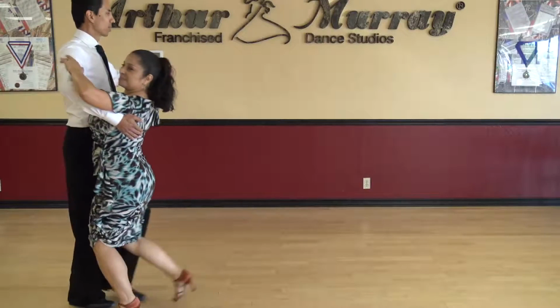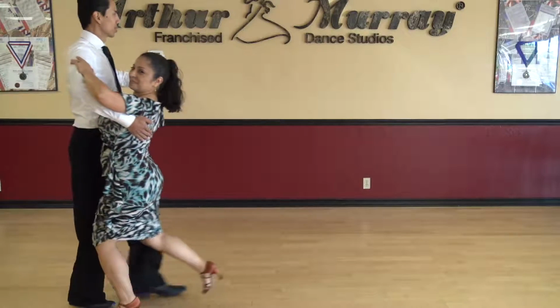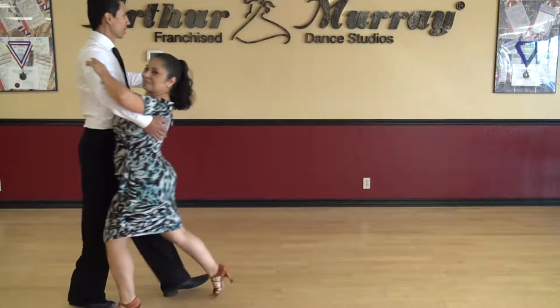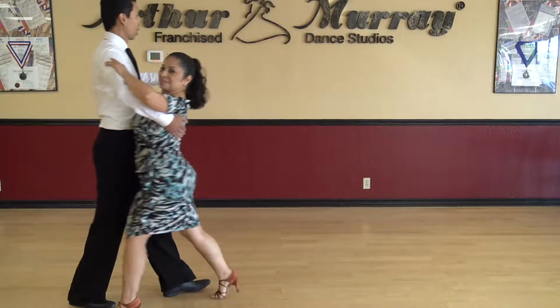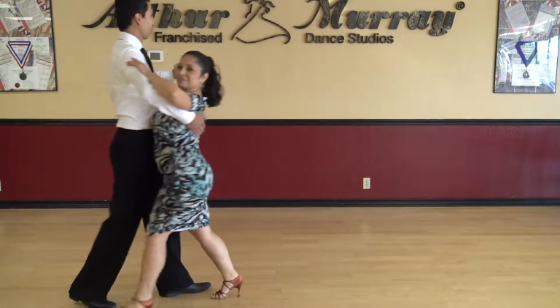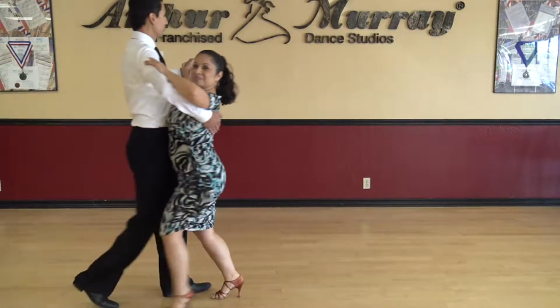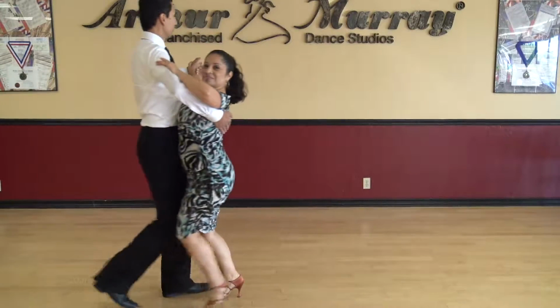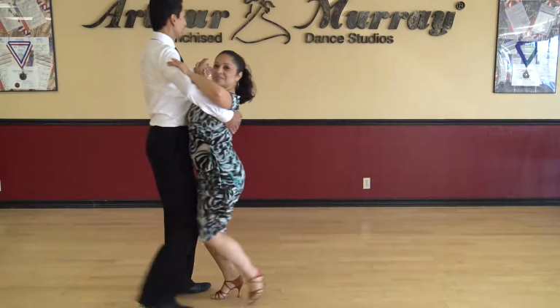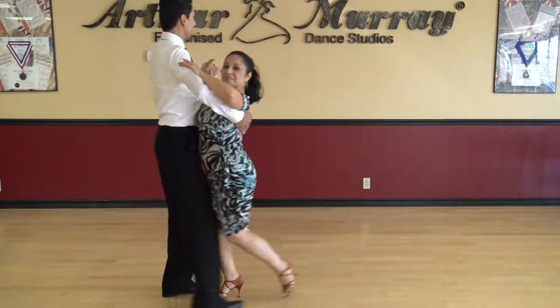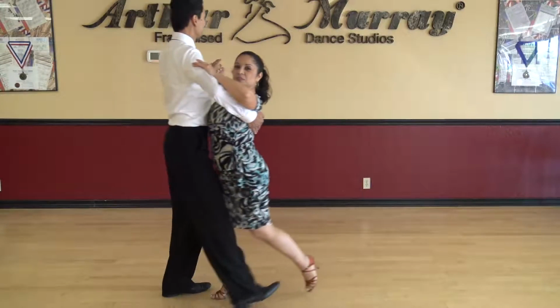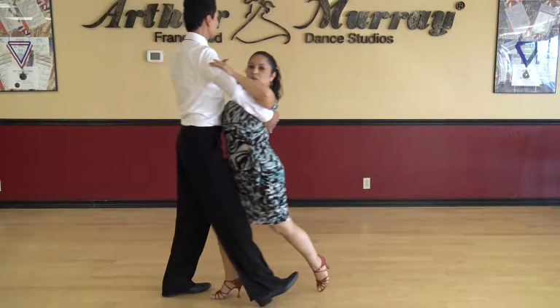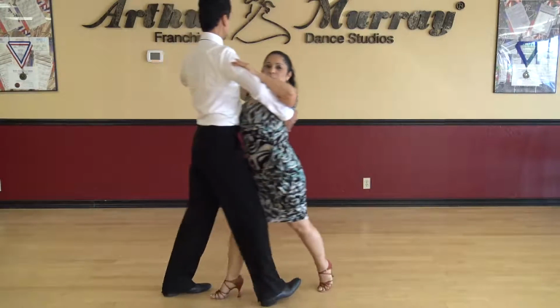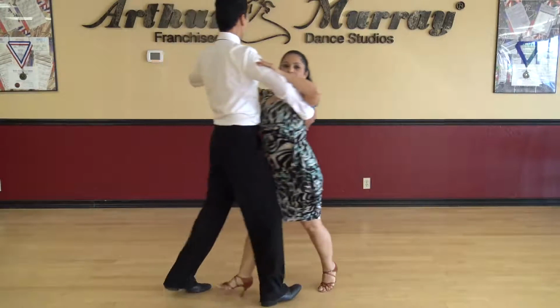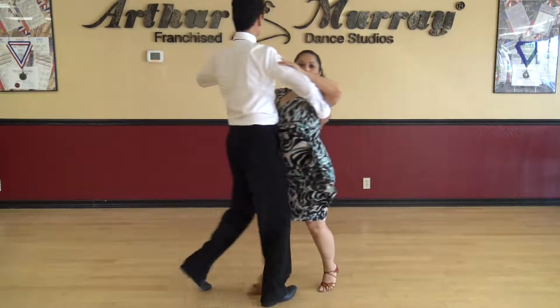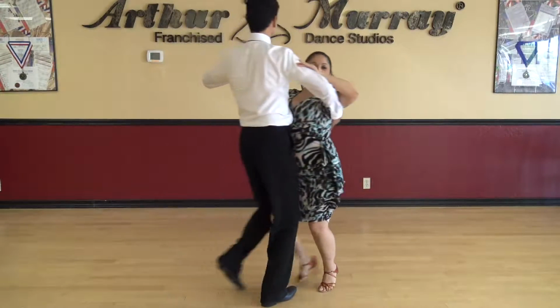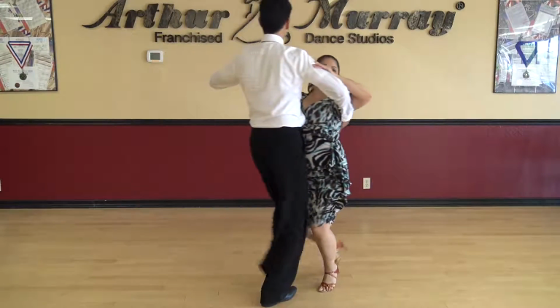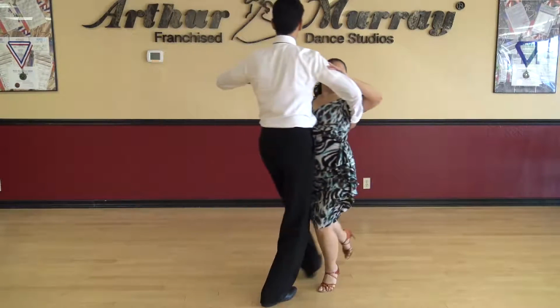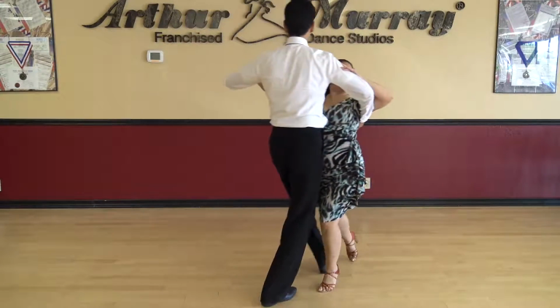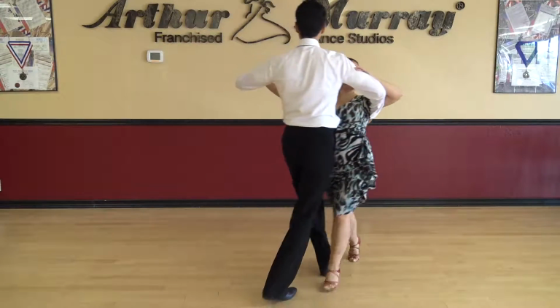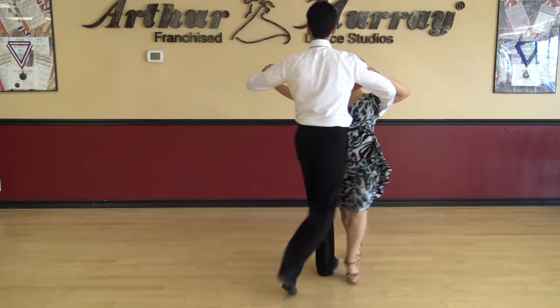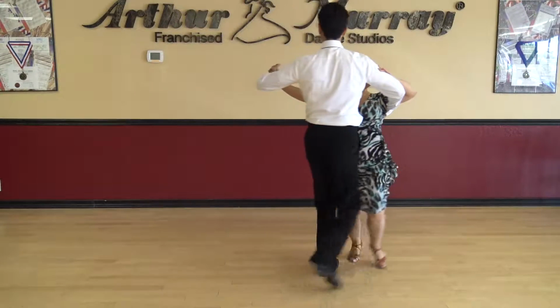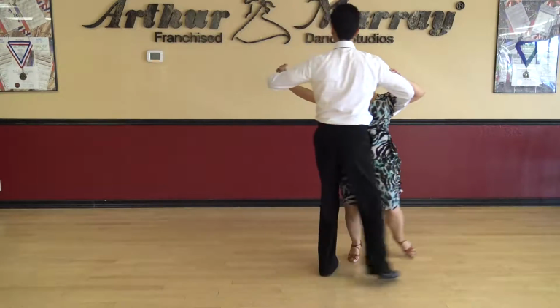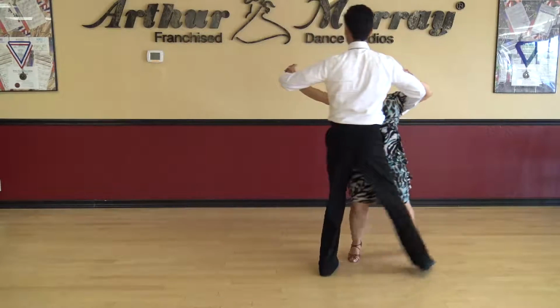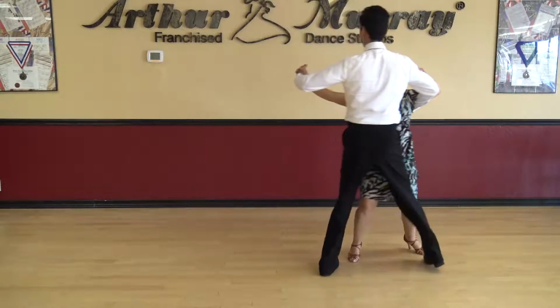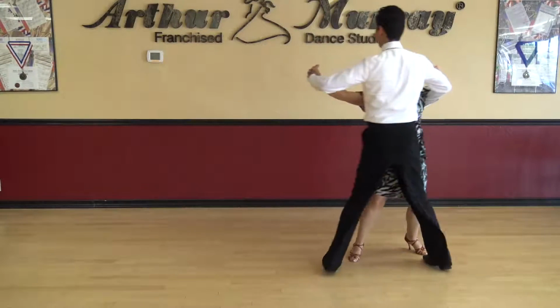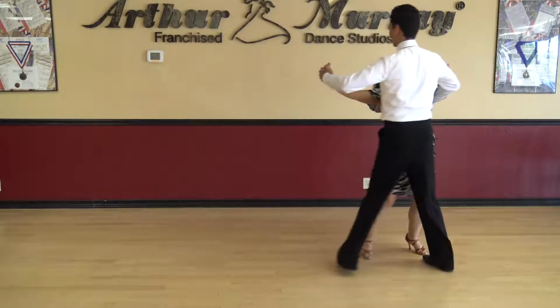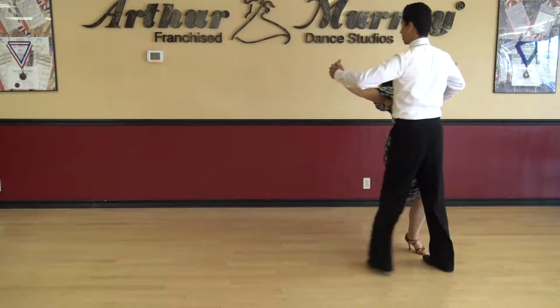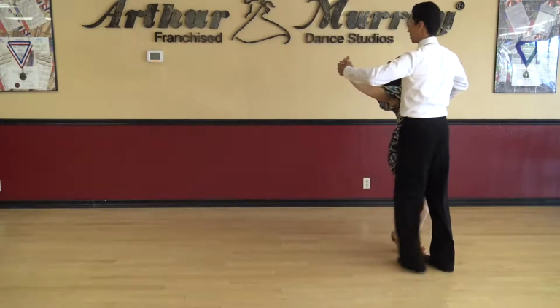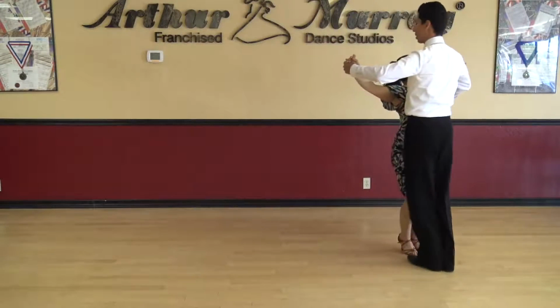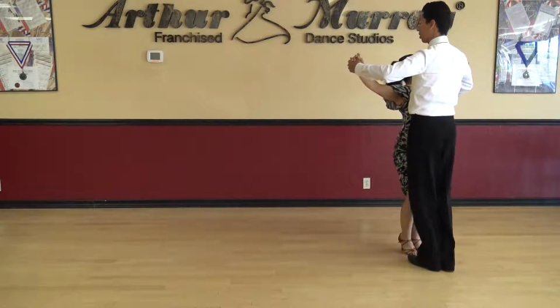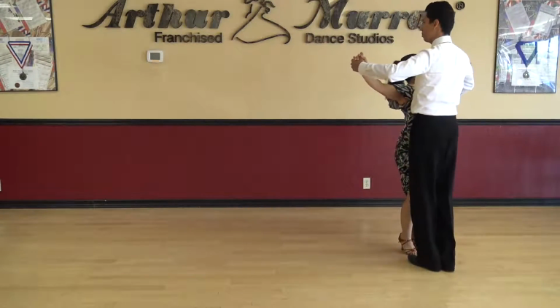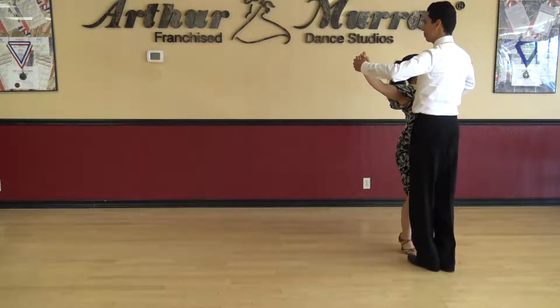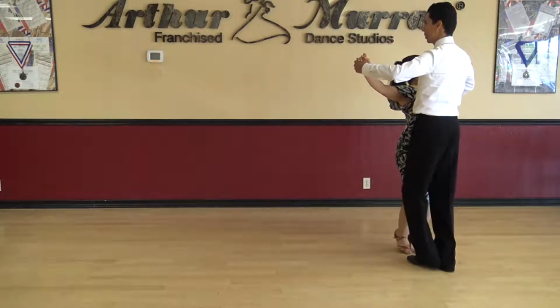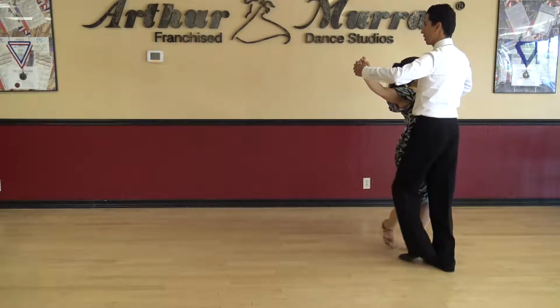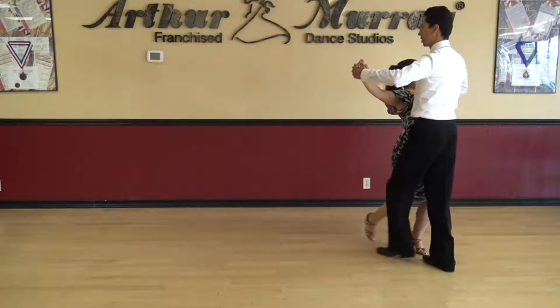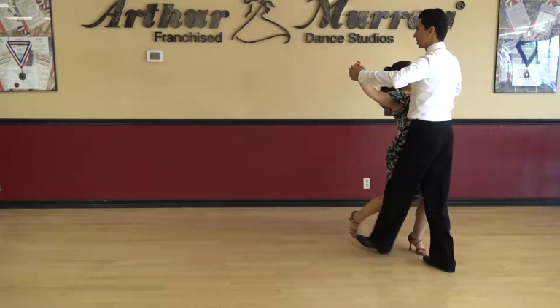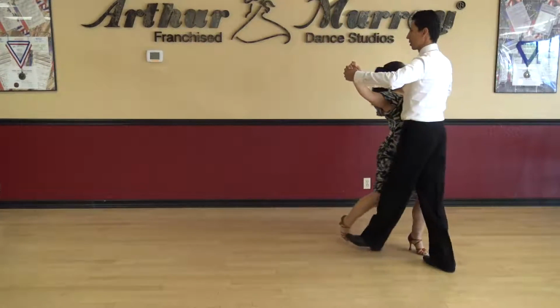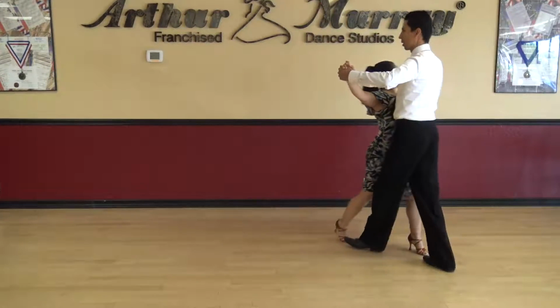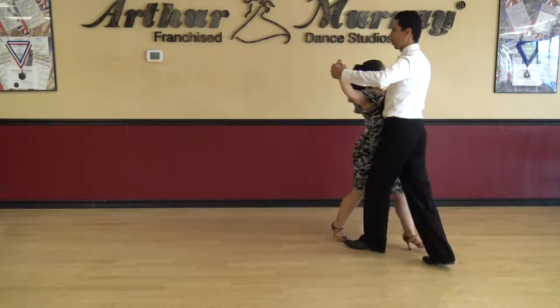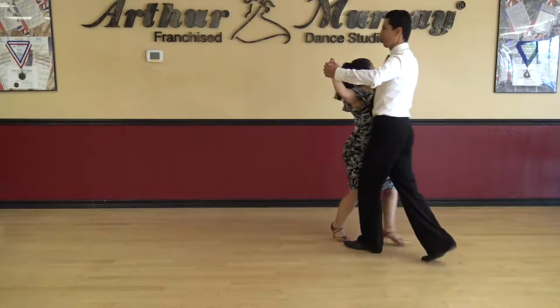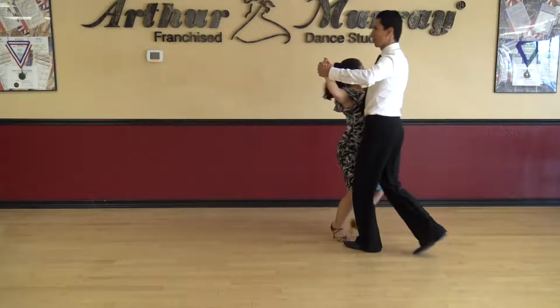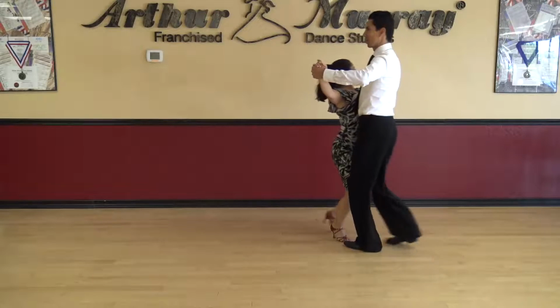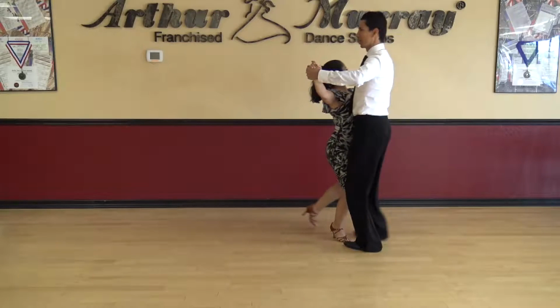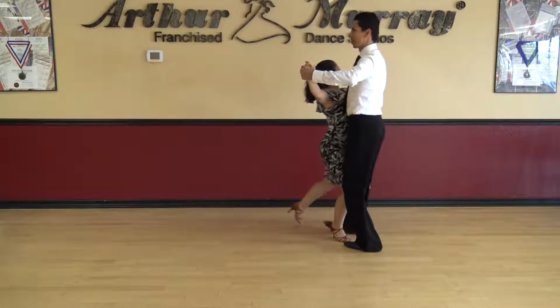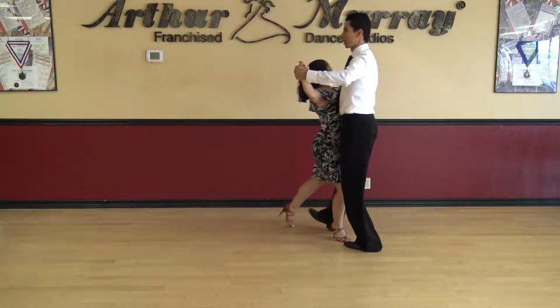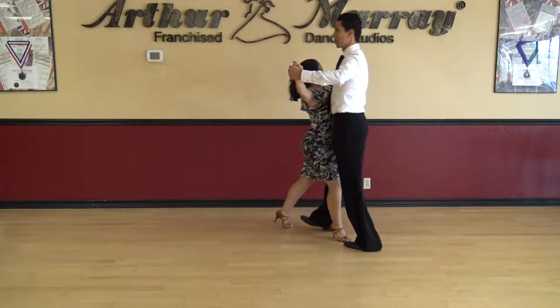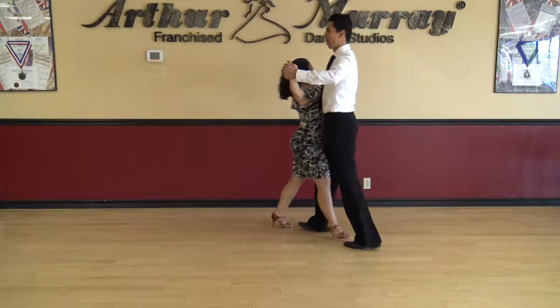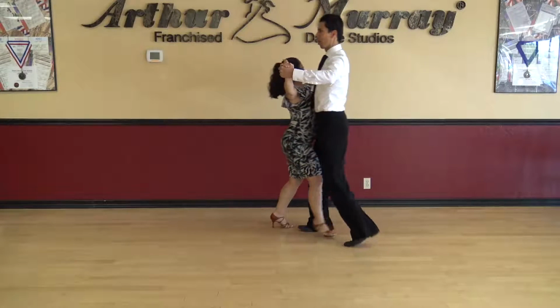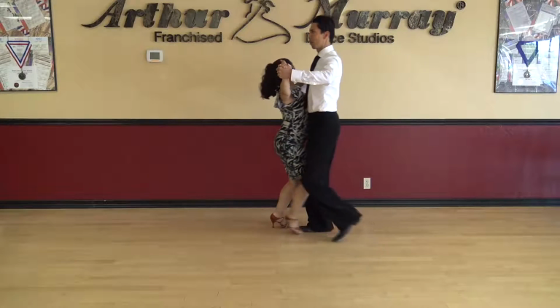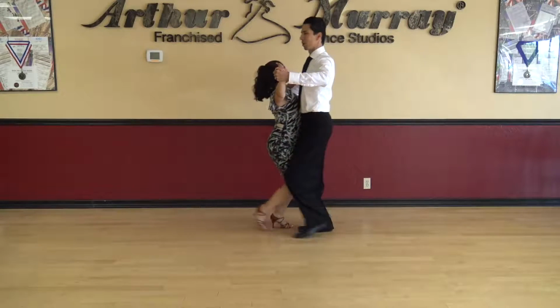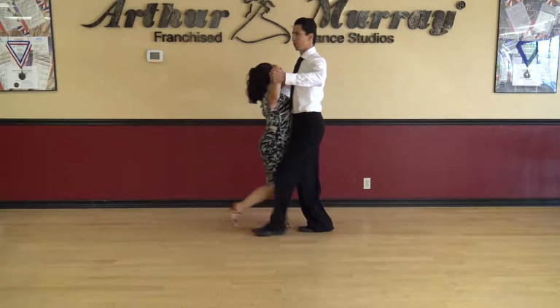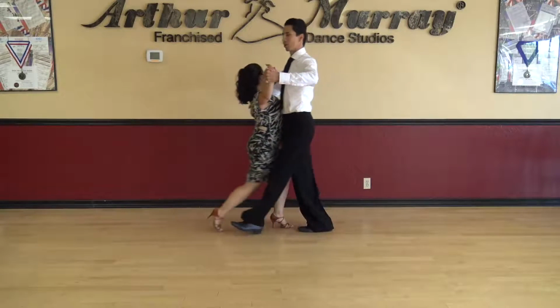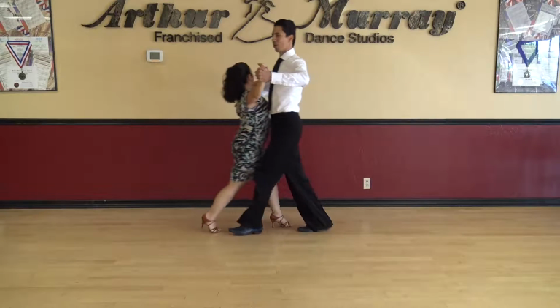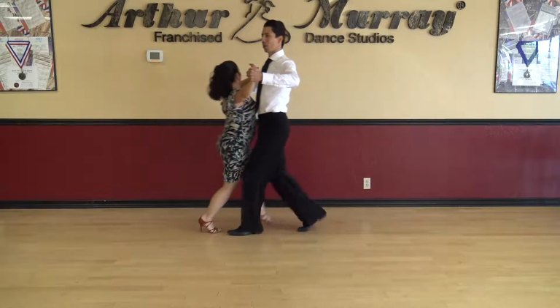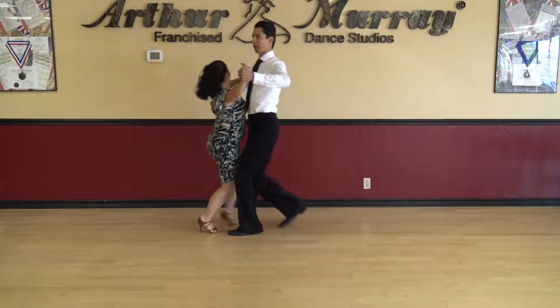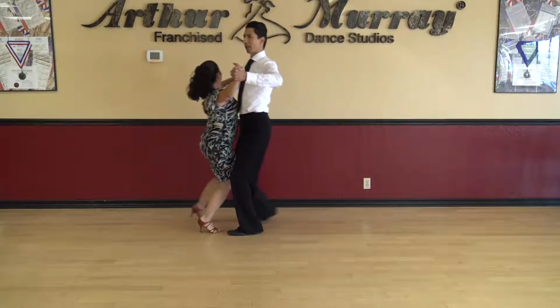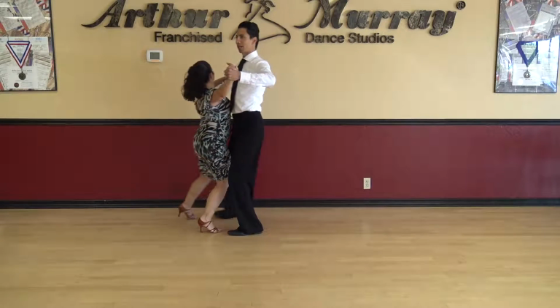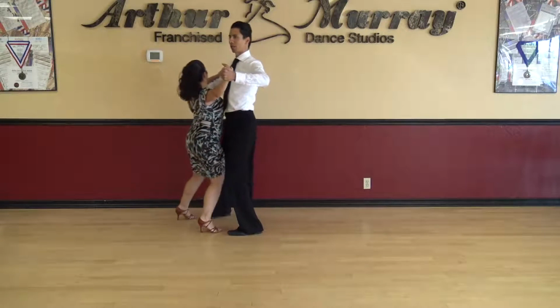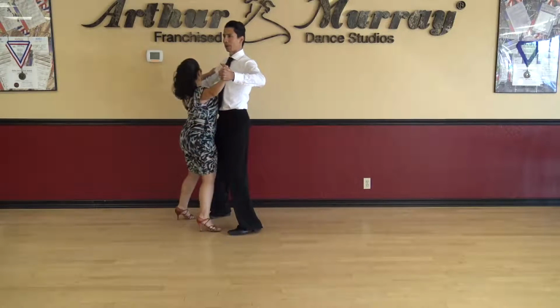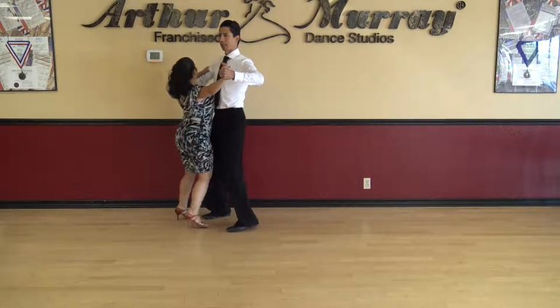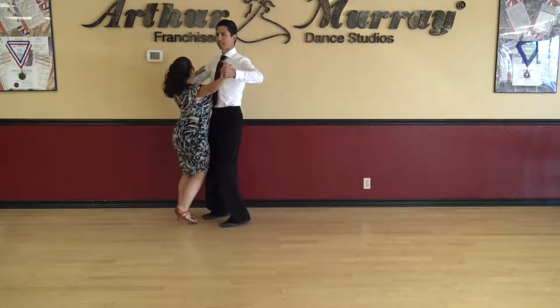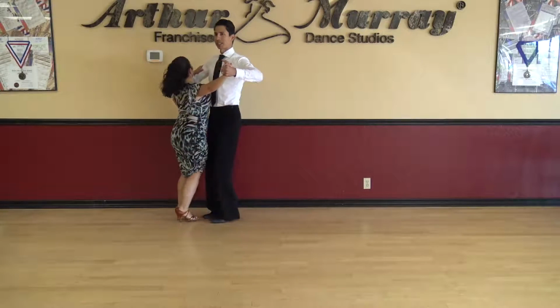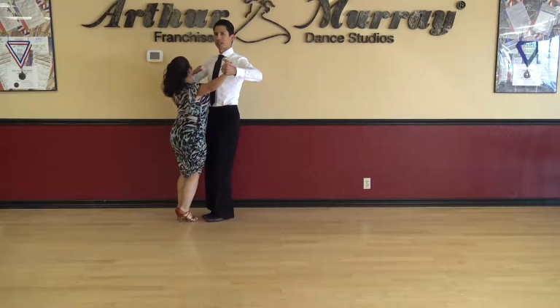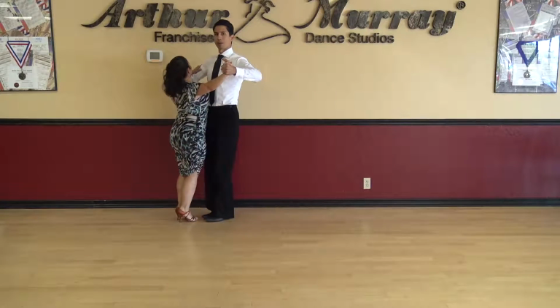Slow, slow, quick, quick, slow. Slow, slow, slow, quick, quick, slow.